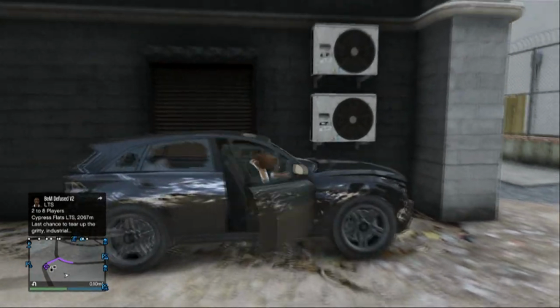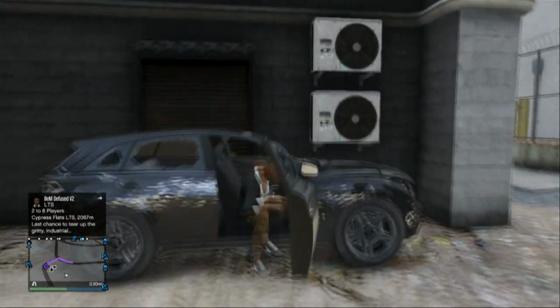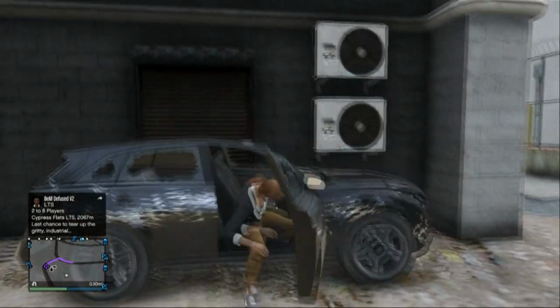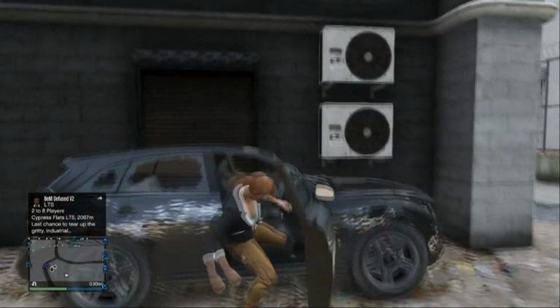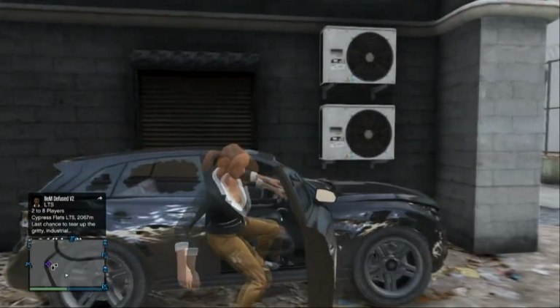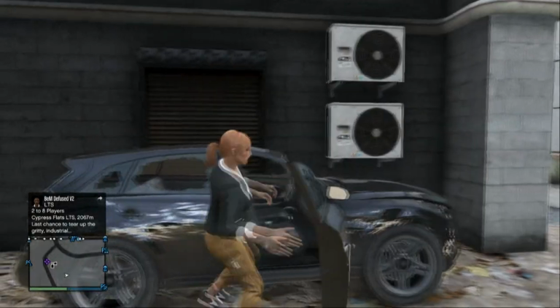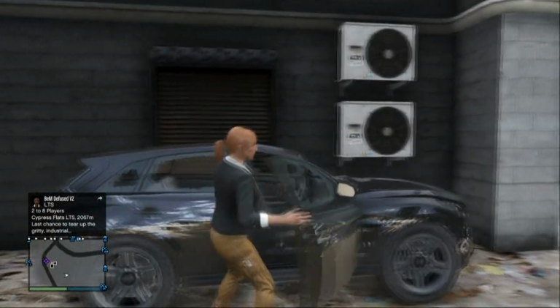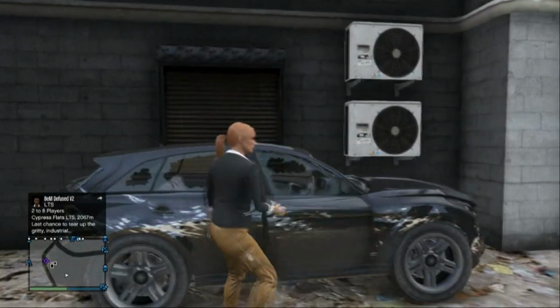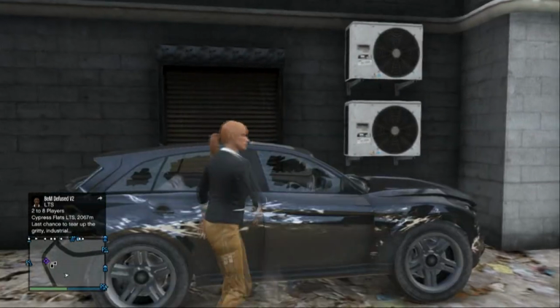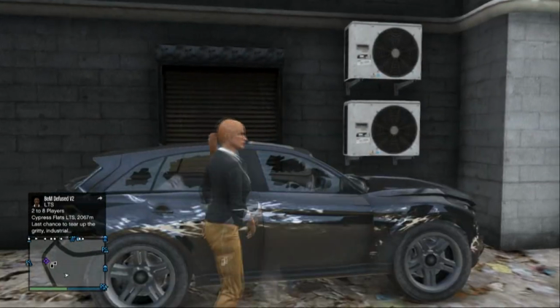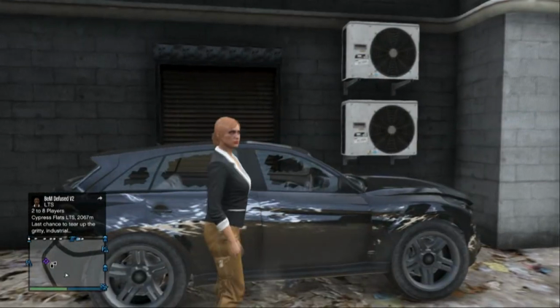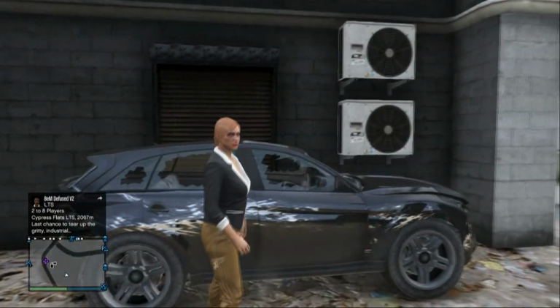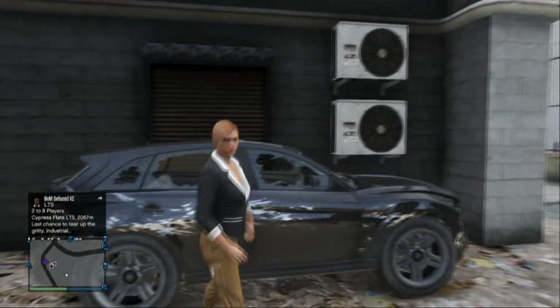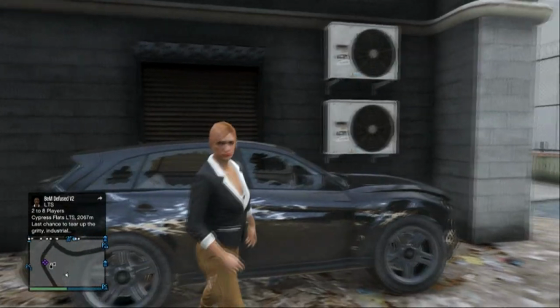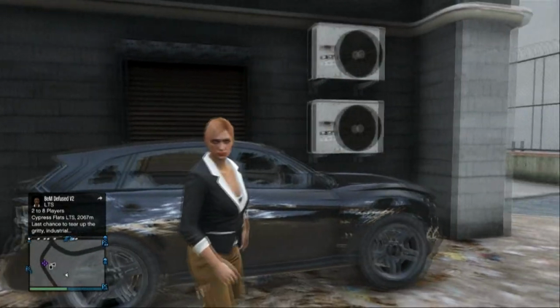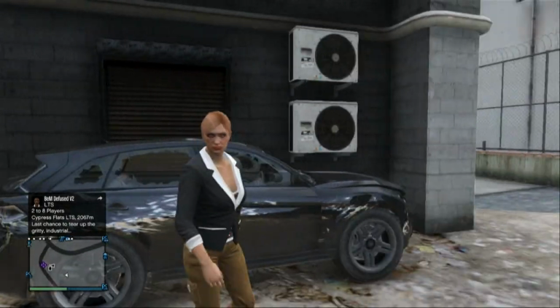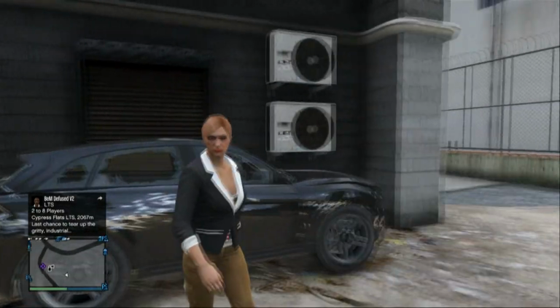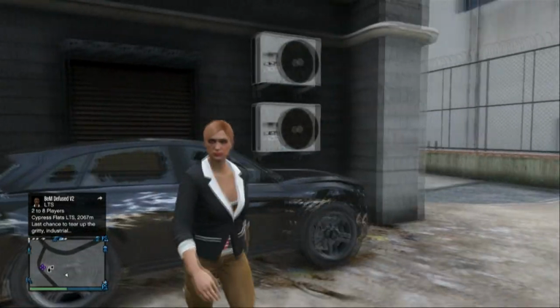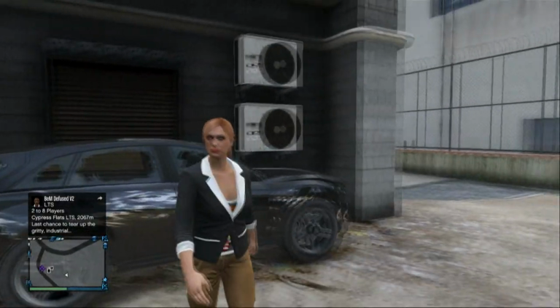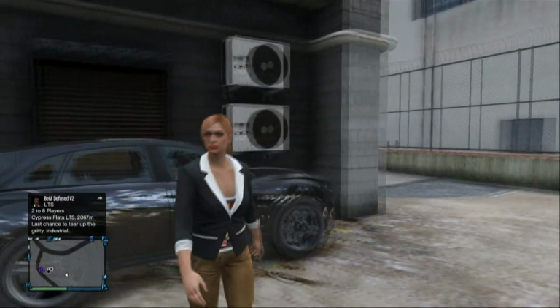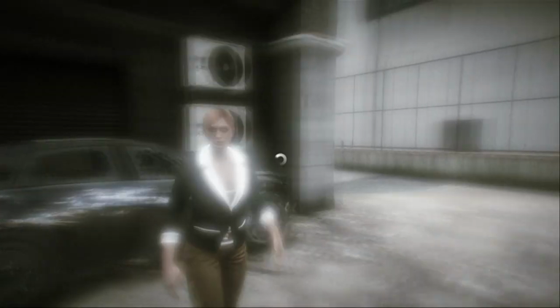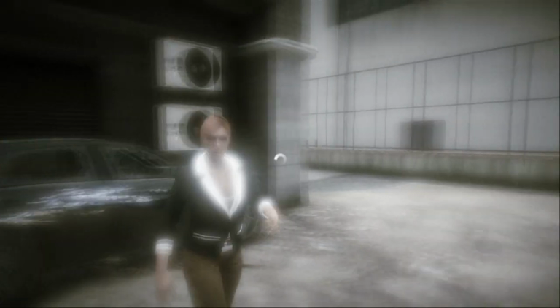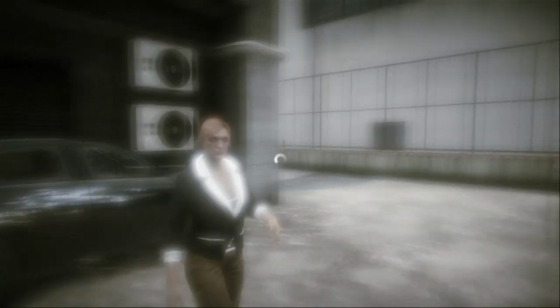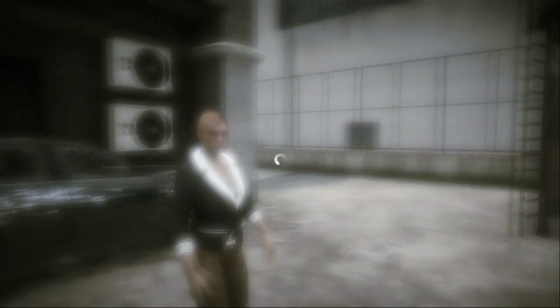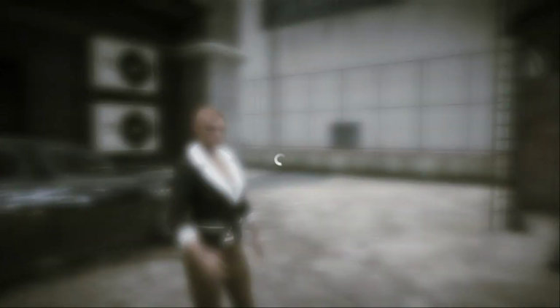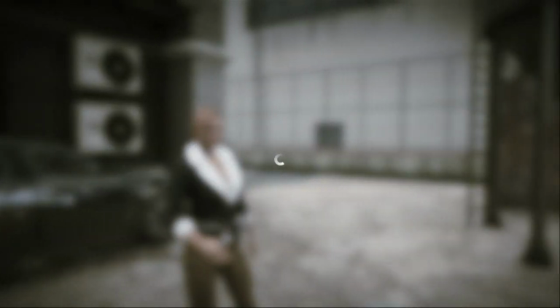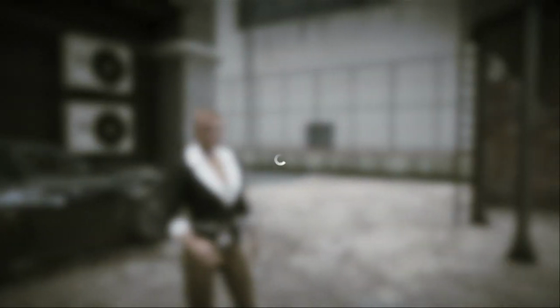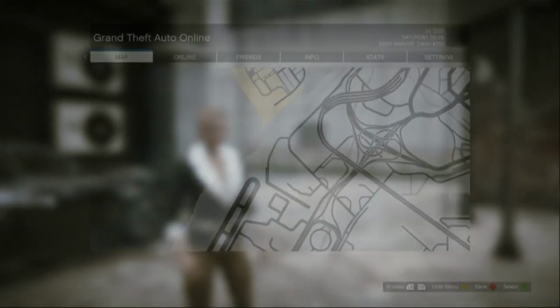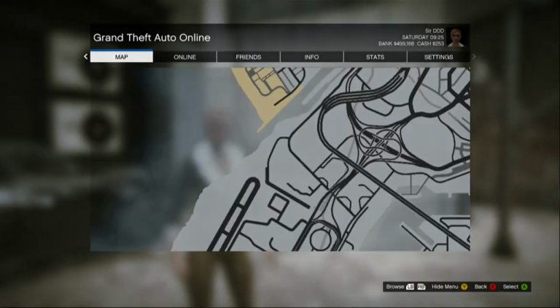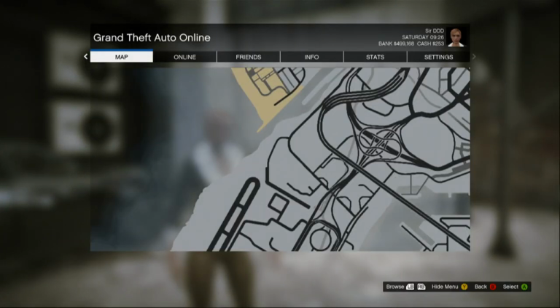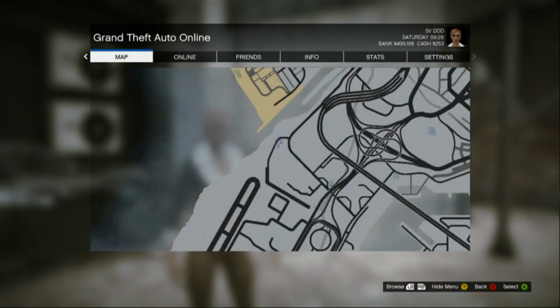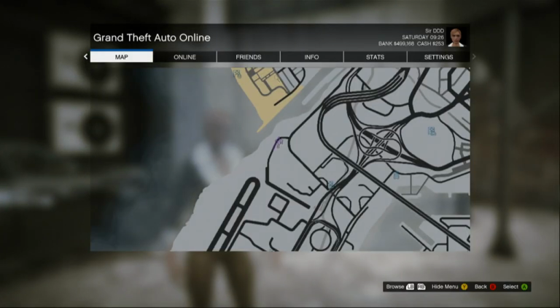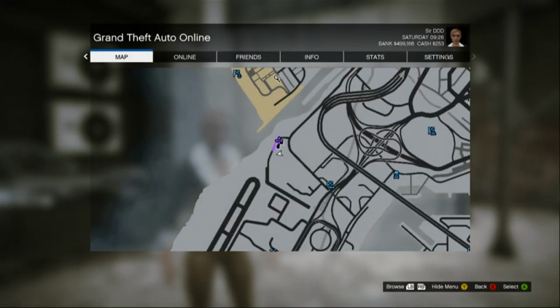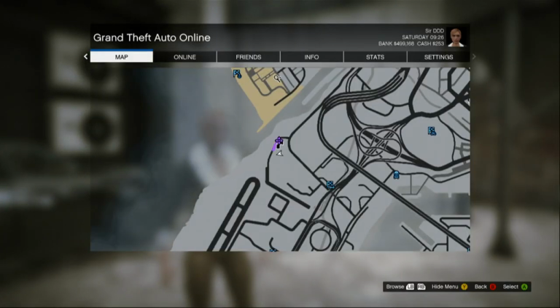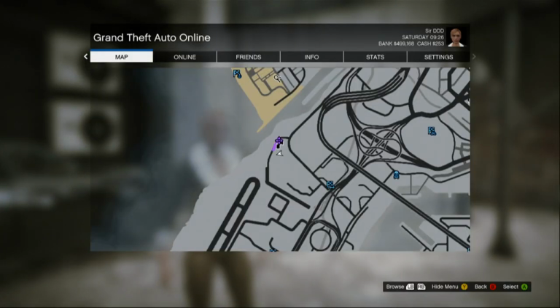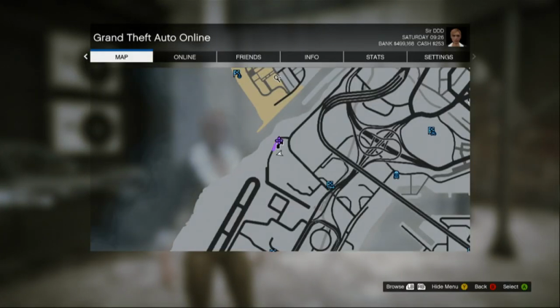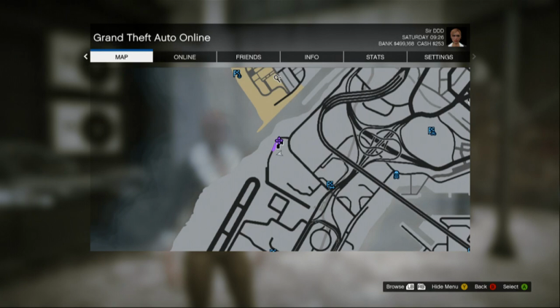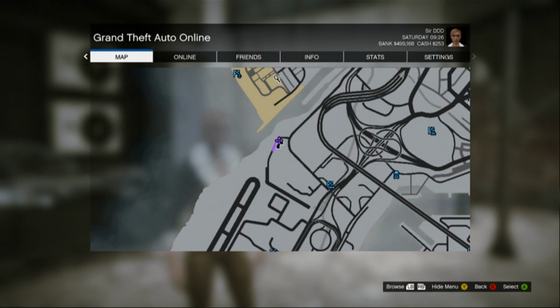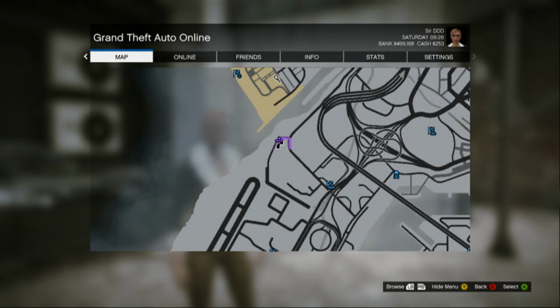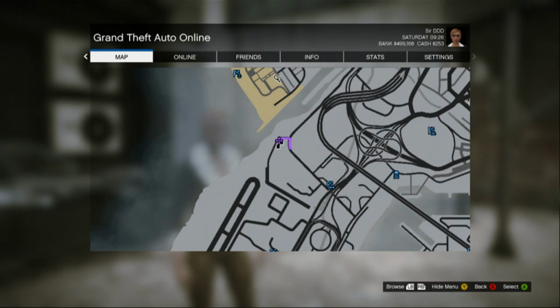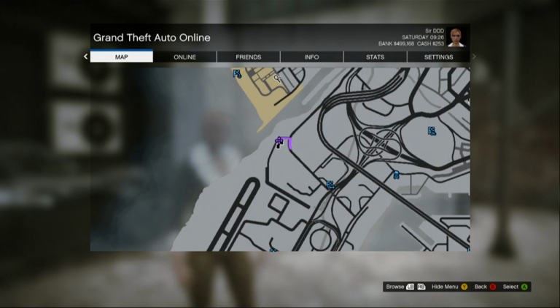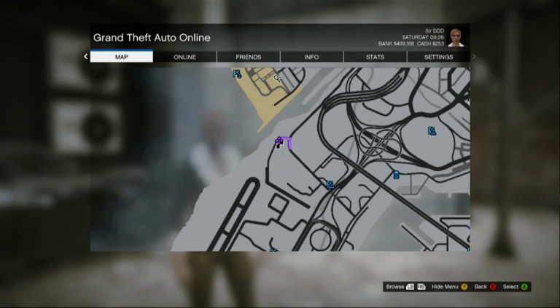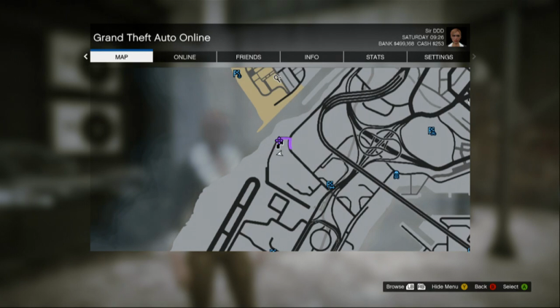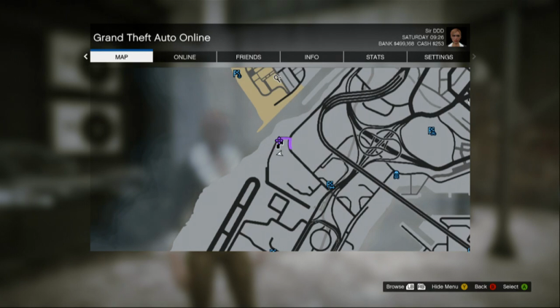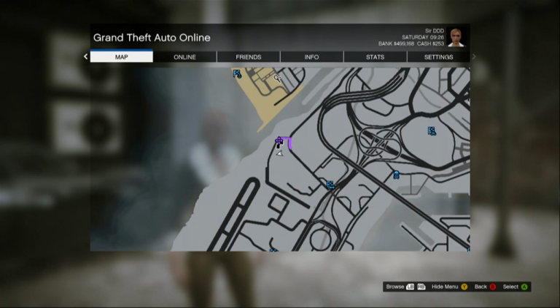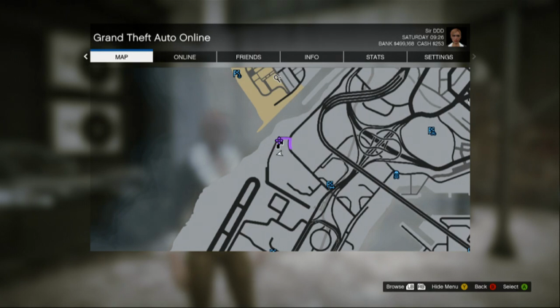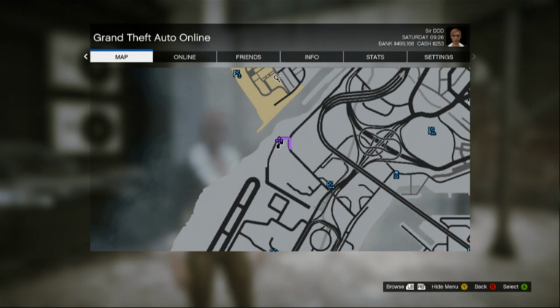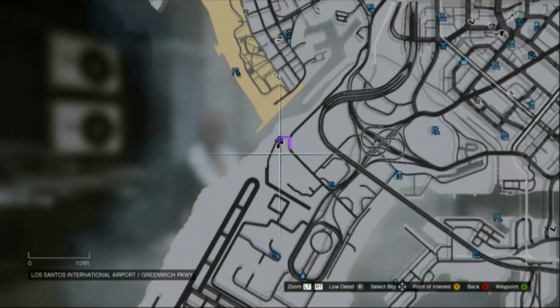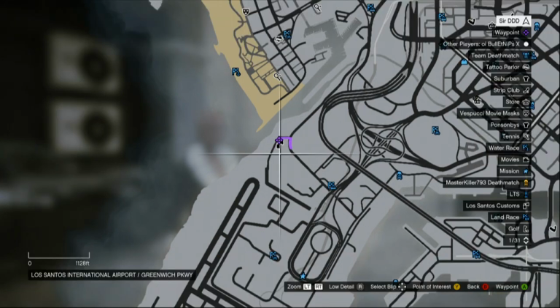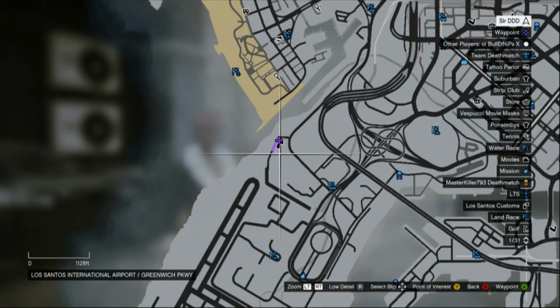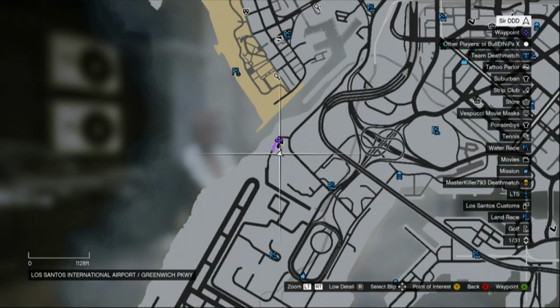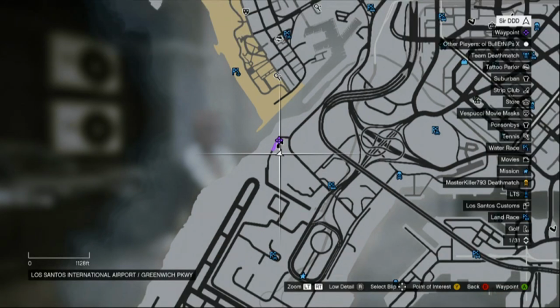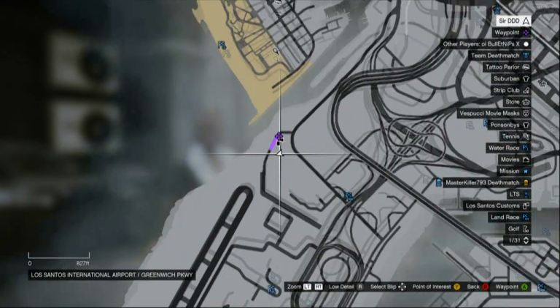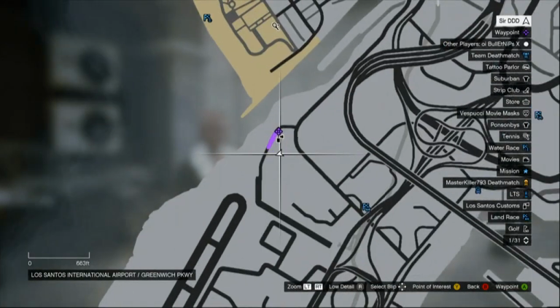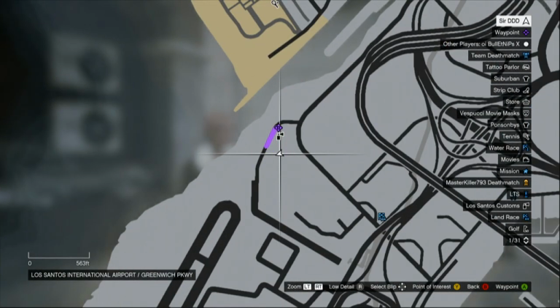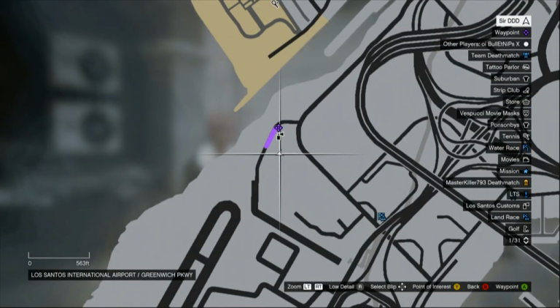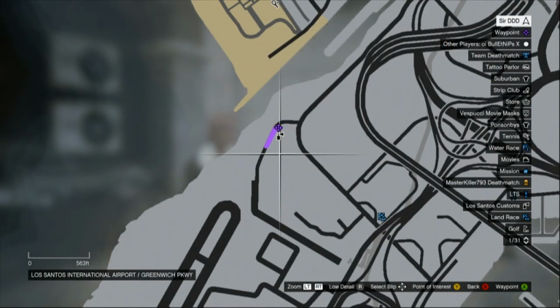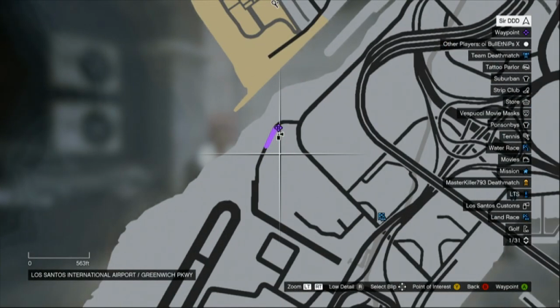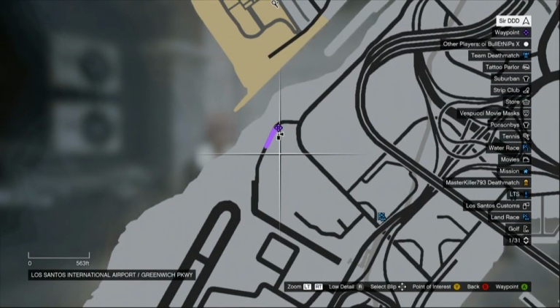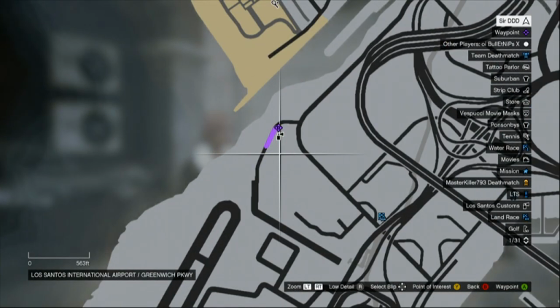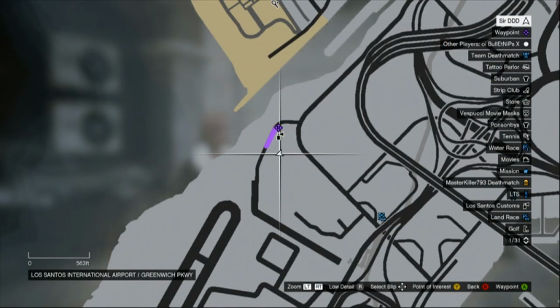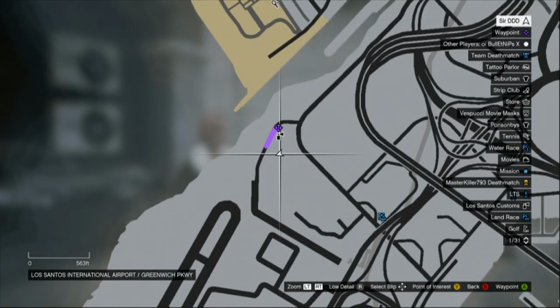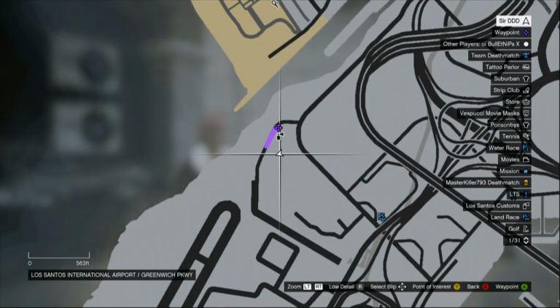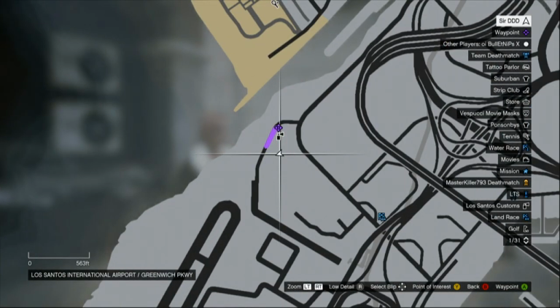It's really simple, really easy. All you need to do is get a 4x4 and come to this location that I'm about to show you on the map quickly. It's by the dockyard, it's really easy to get to.